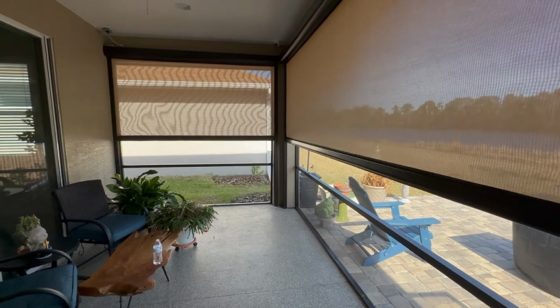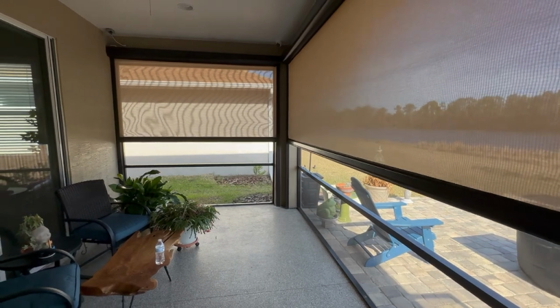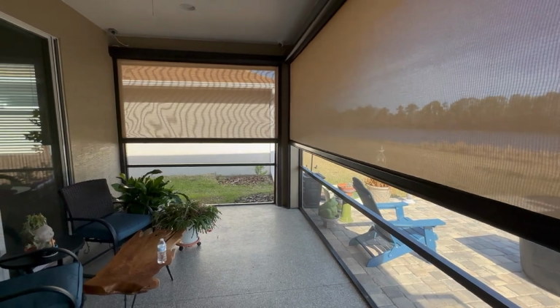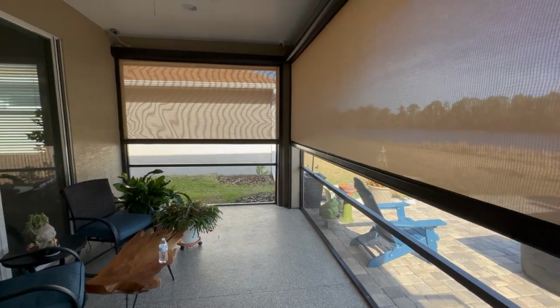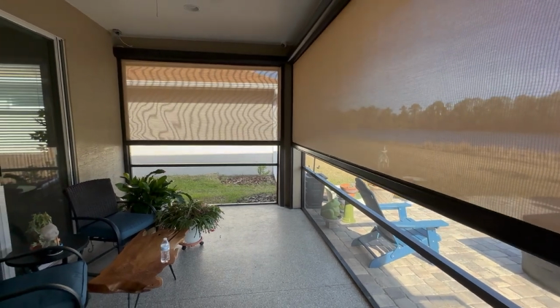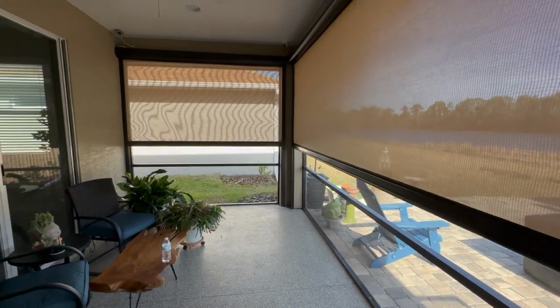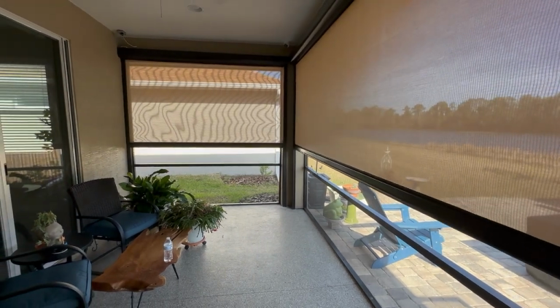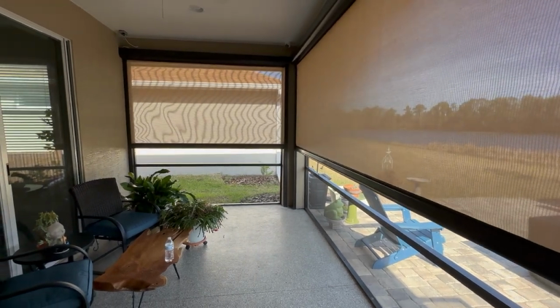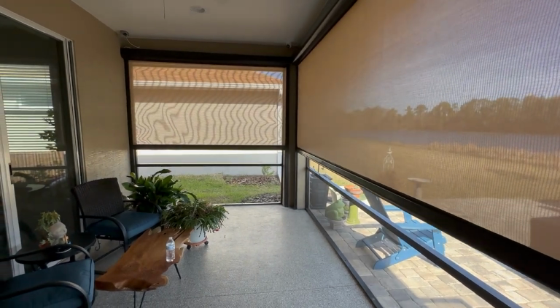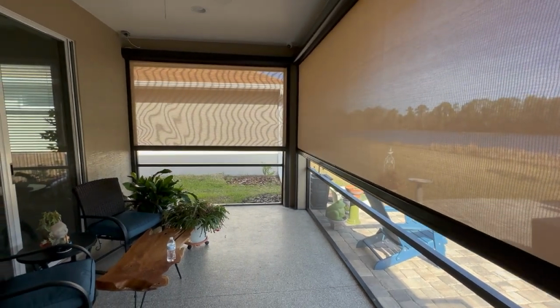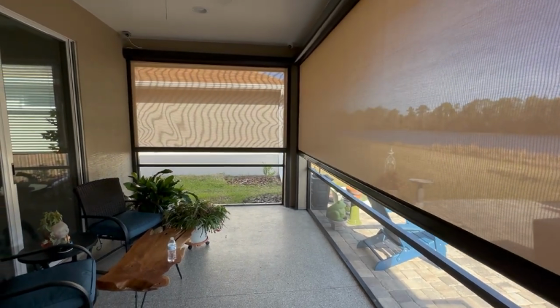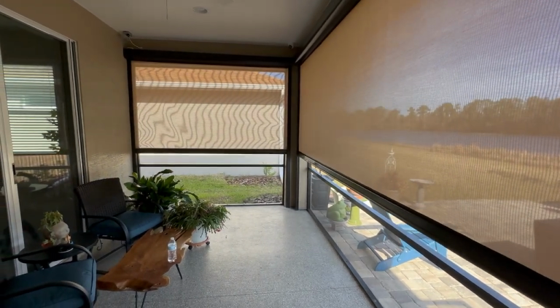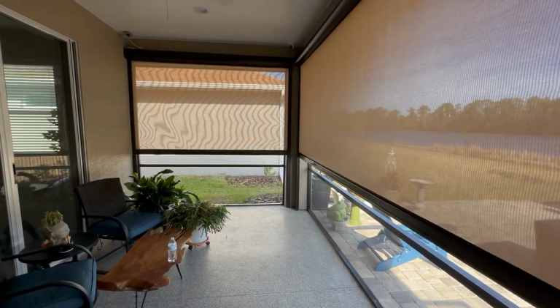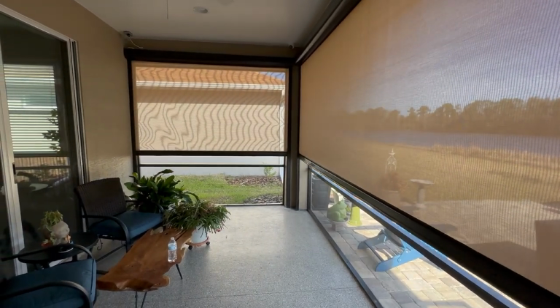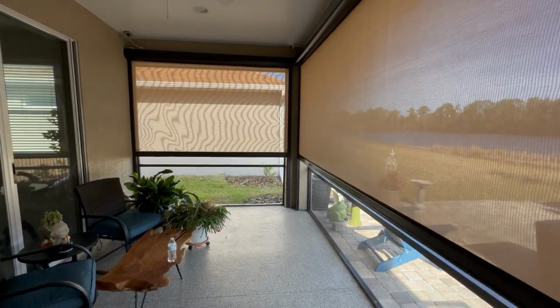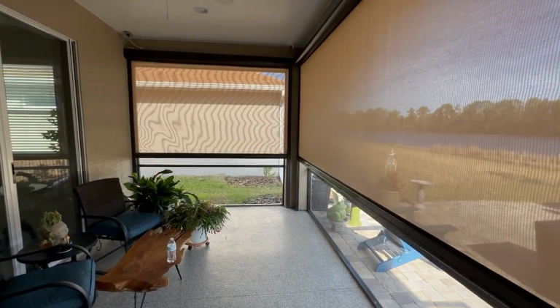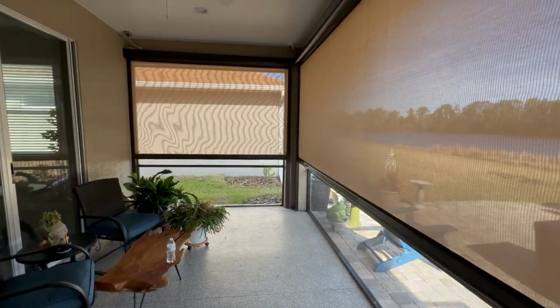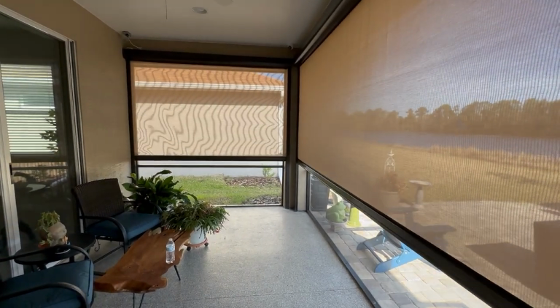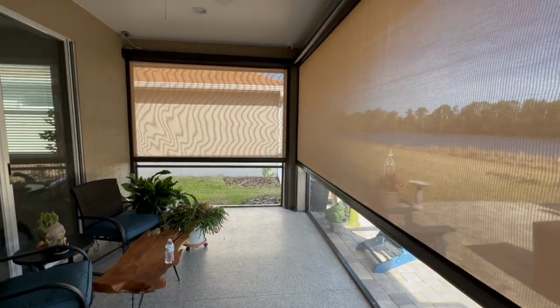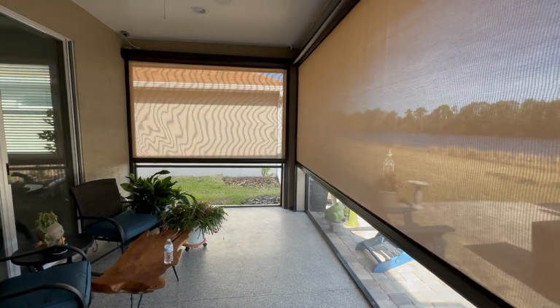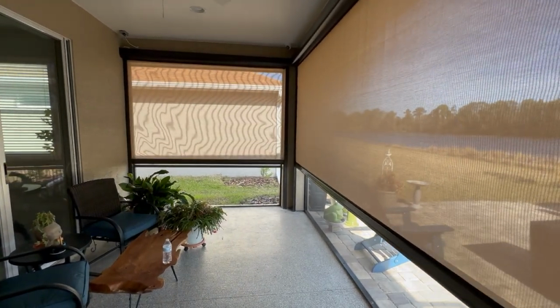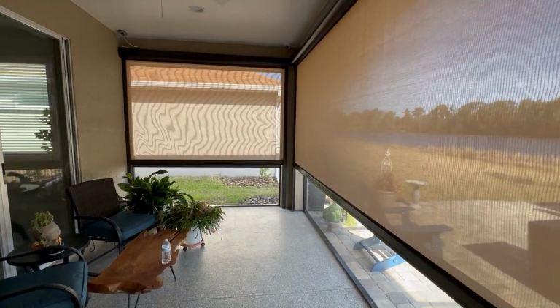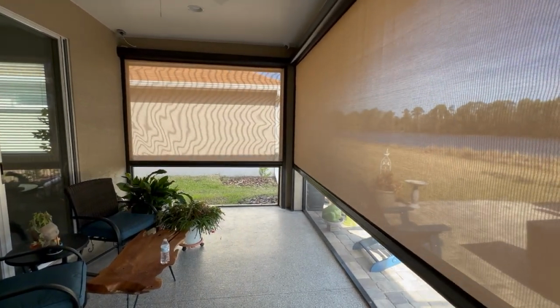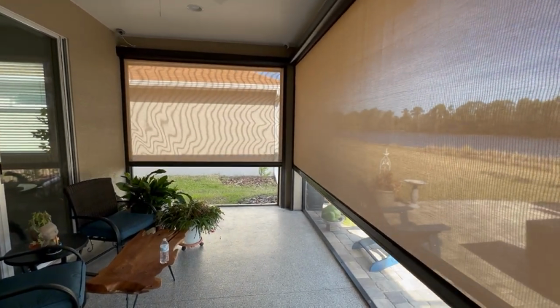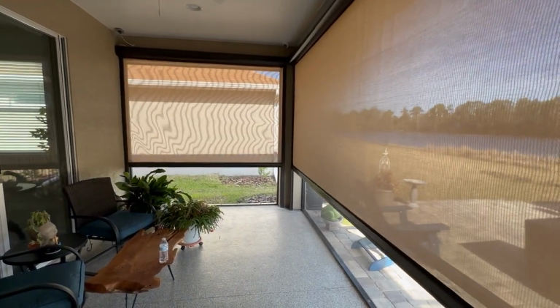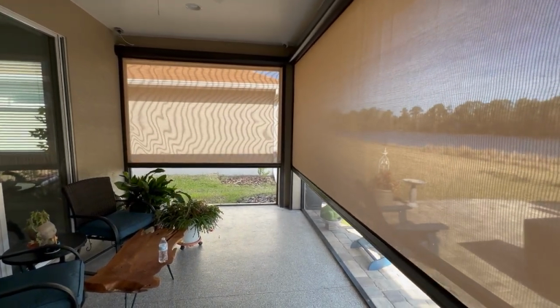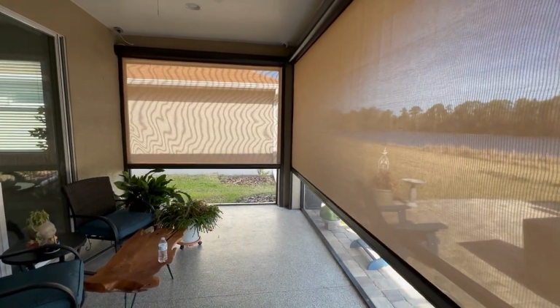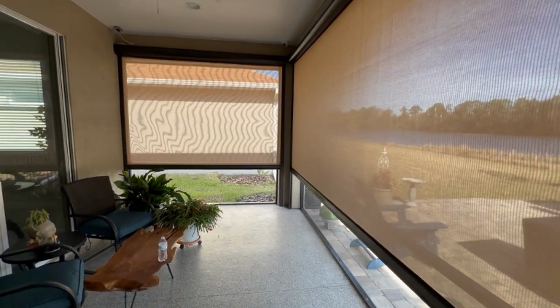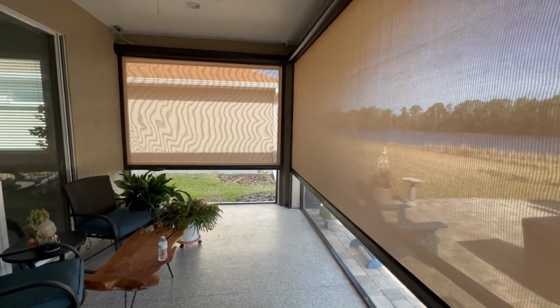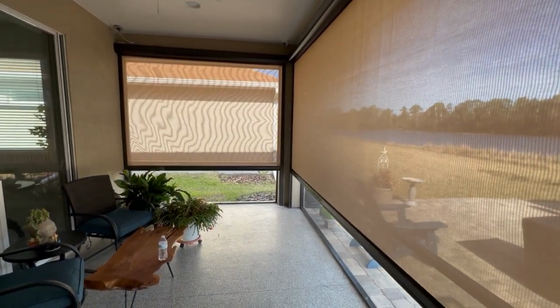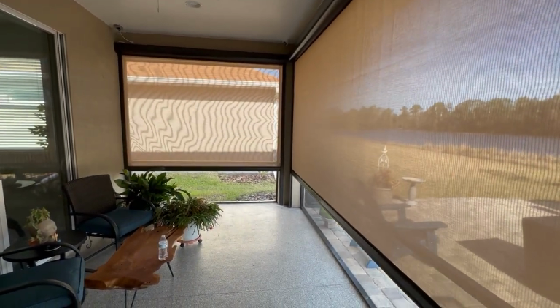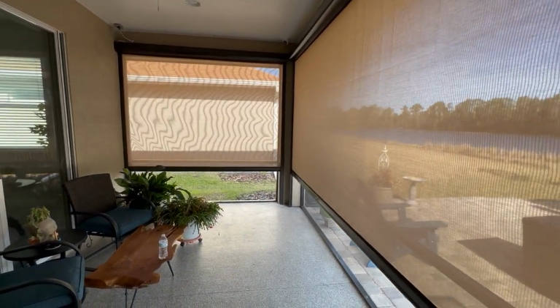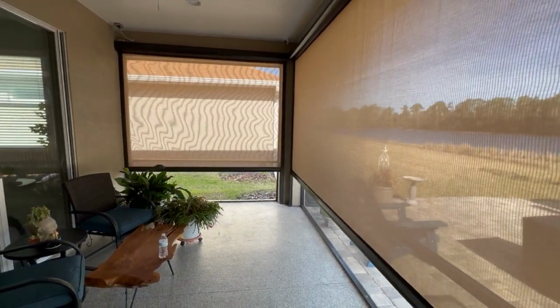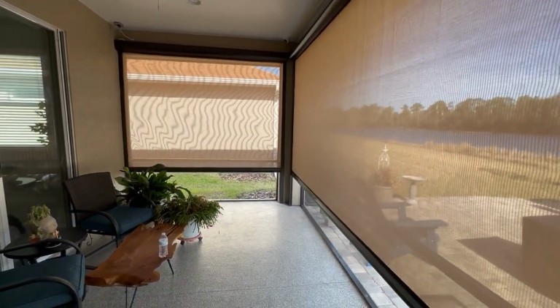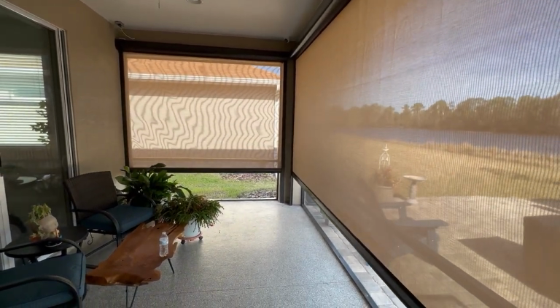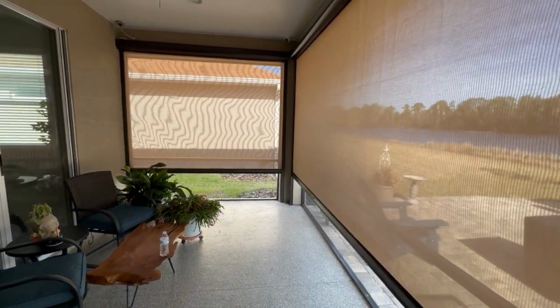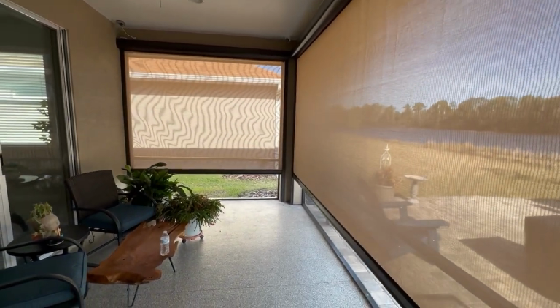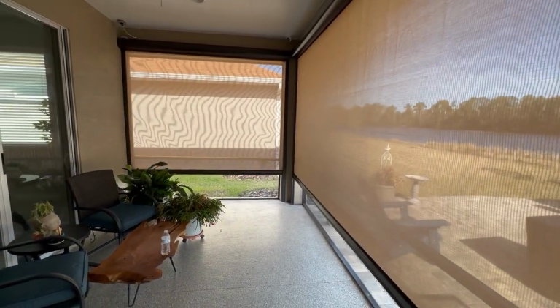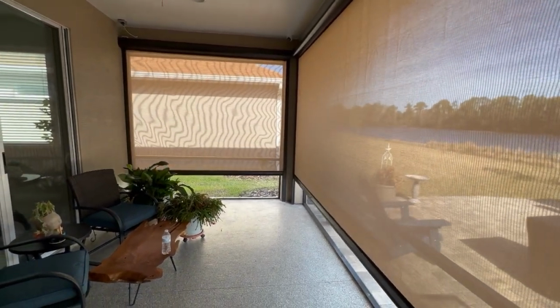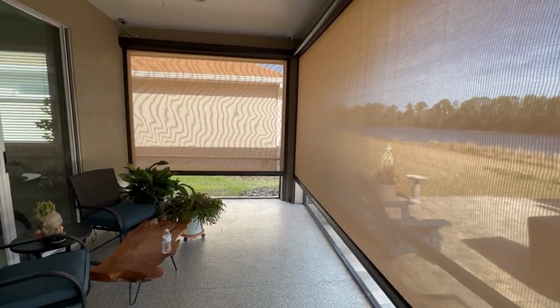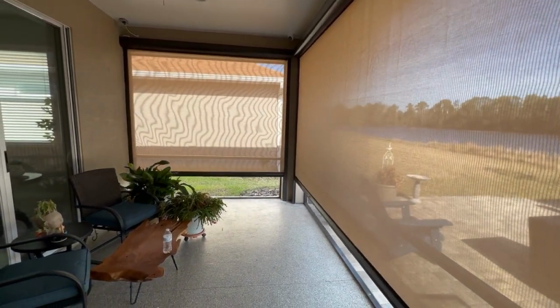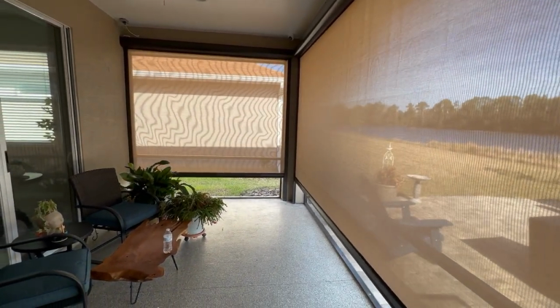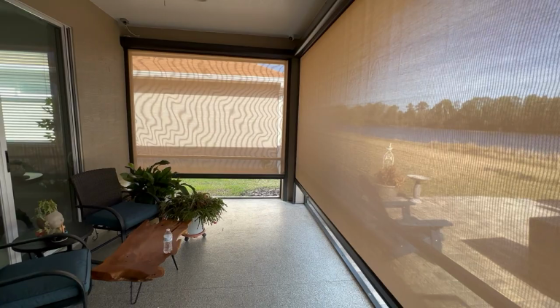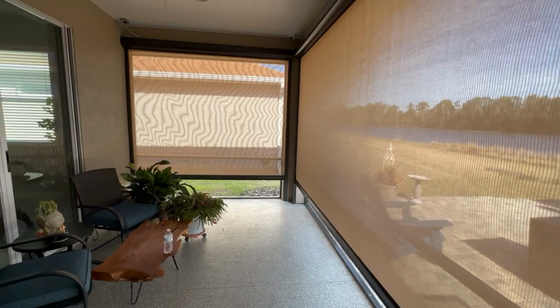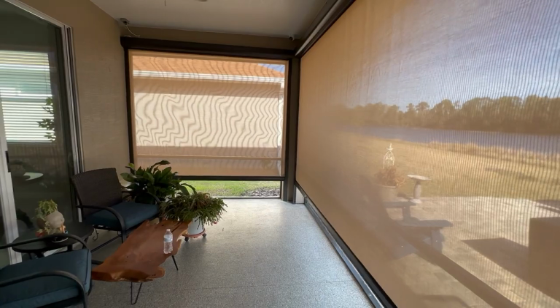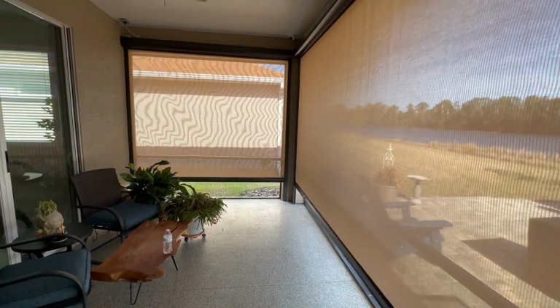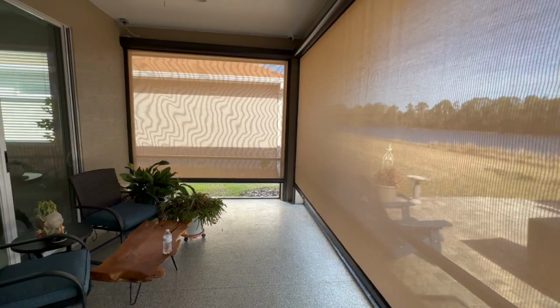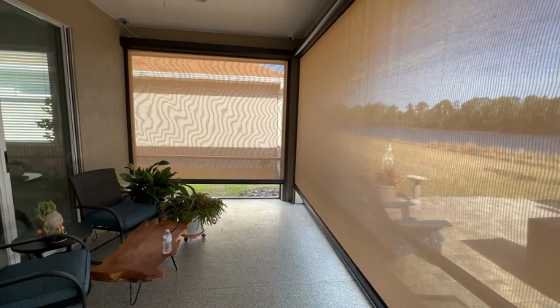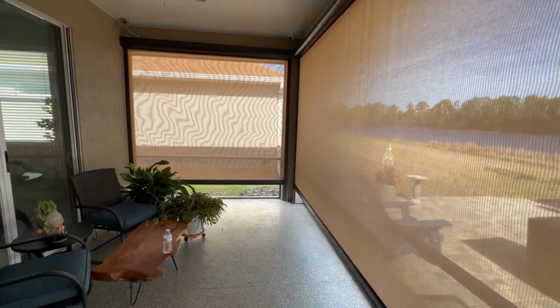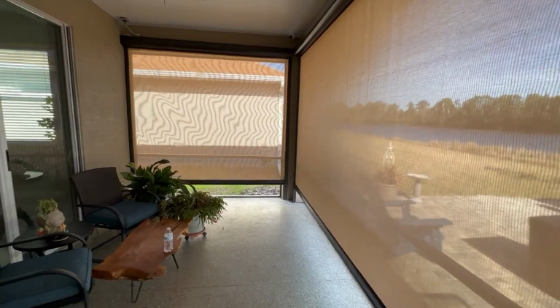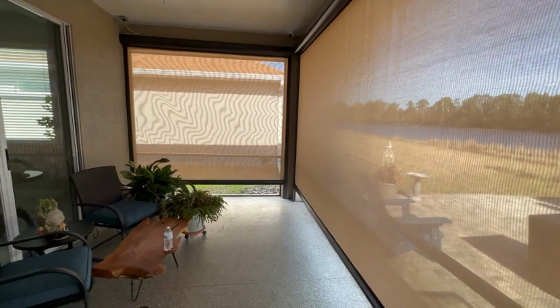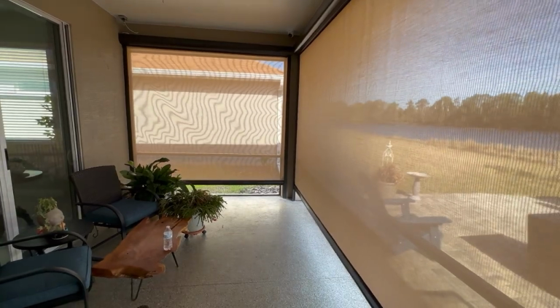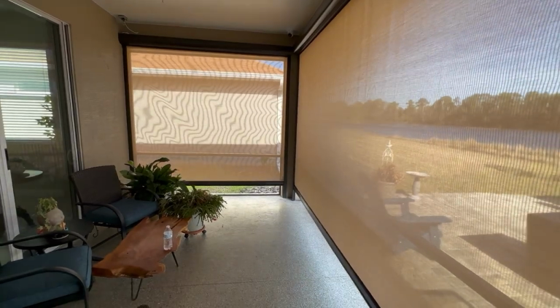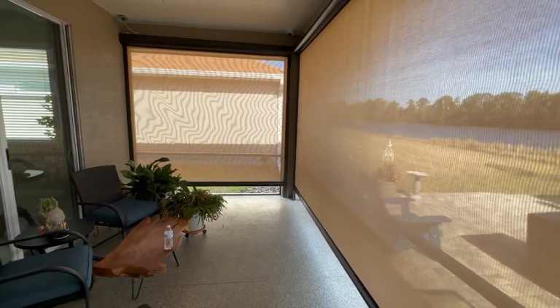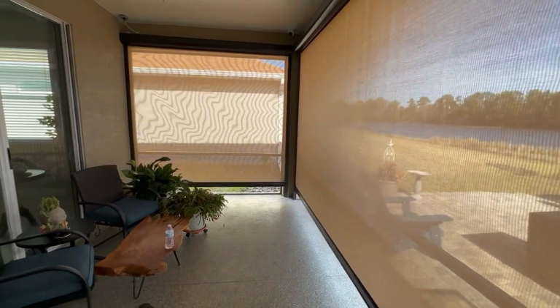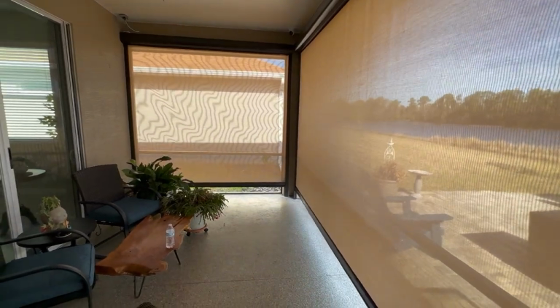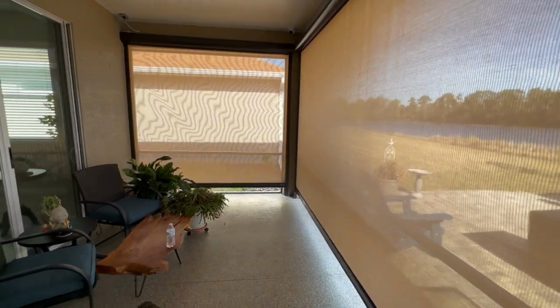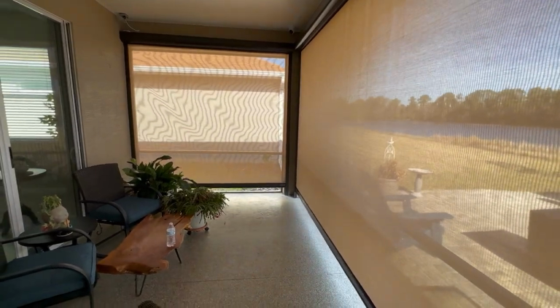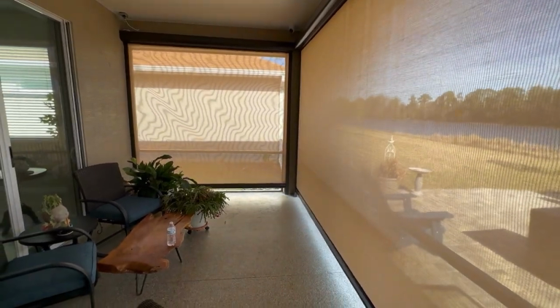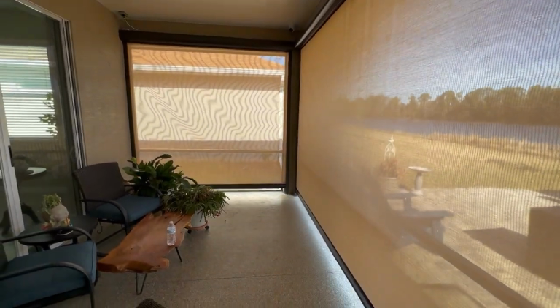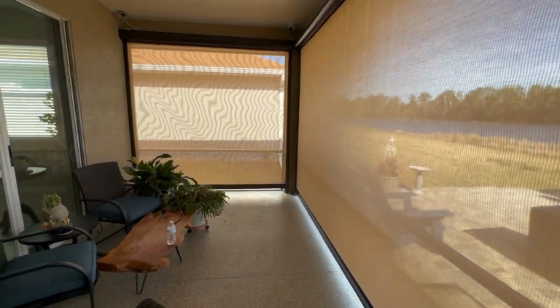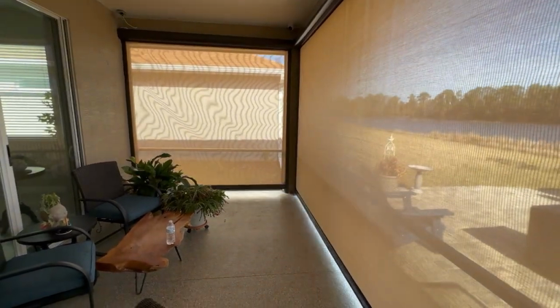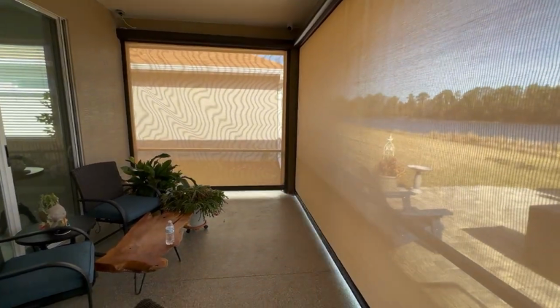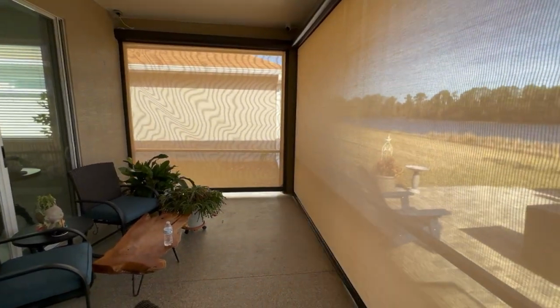These screens provide a lot of shade and privacy, and can completely close off lanai openings and garages.